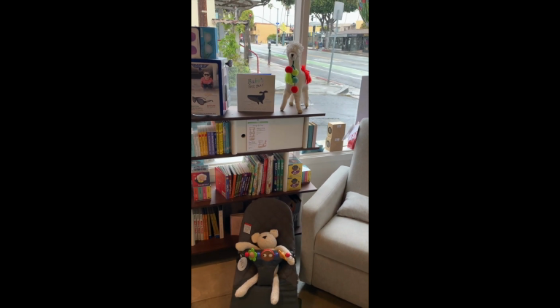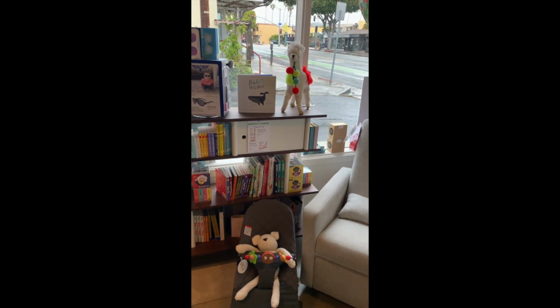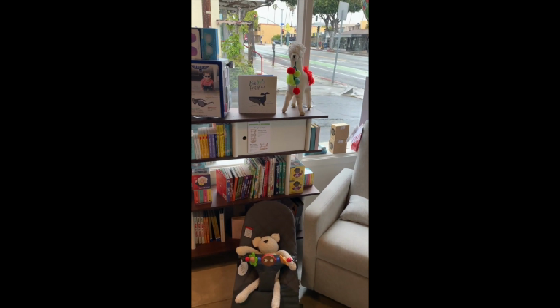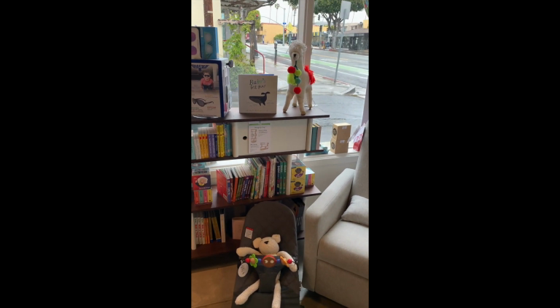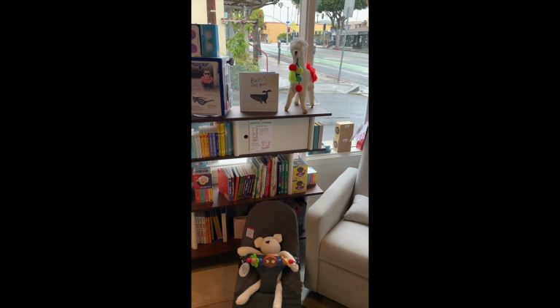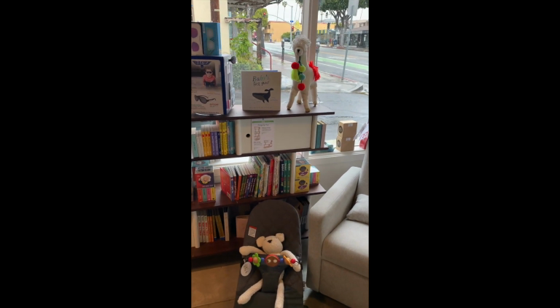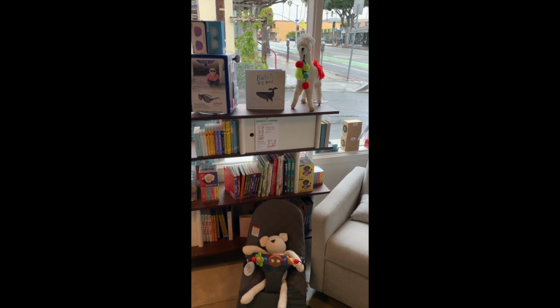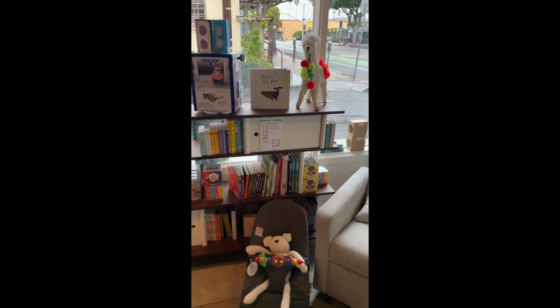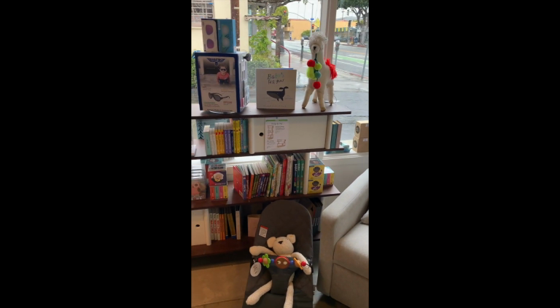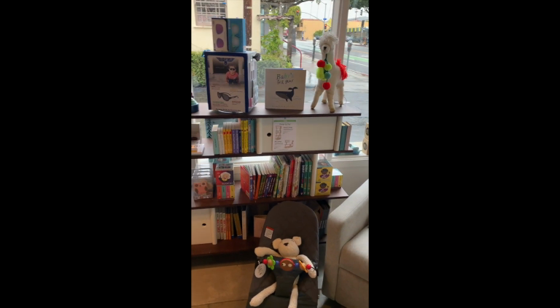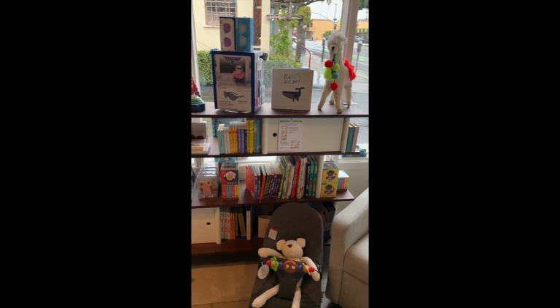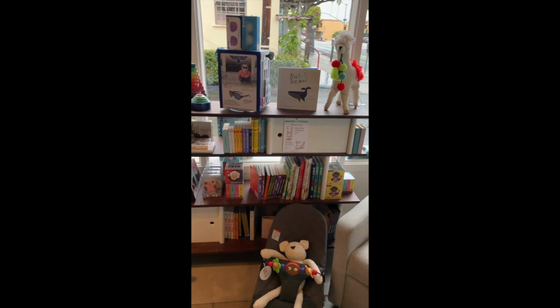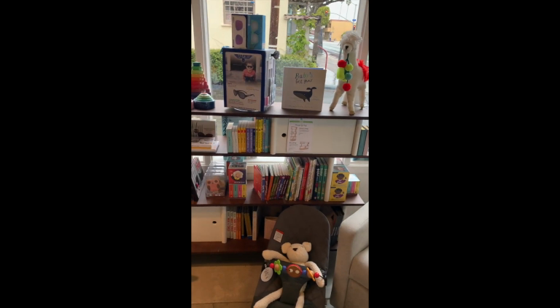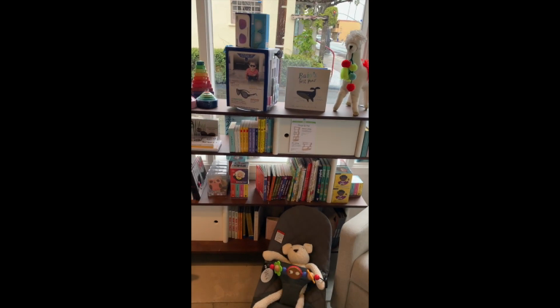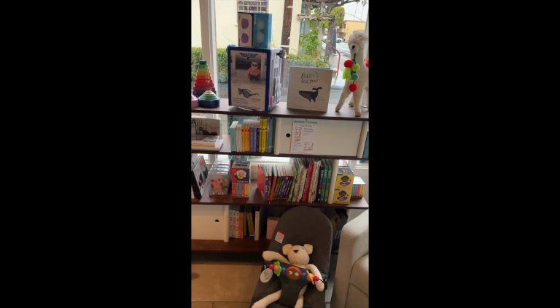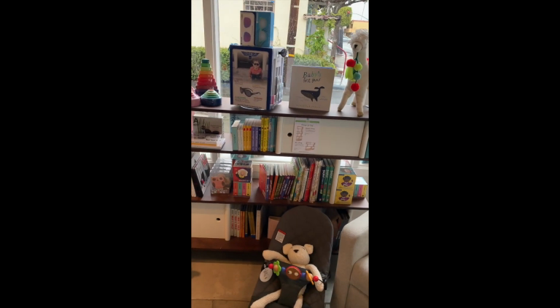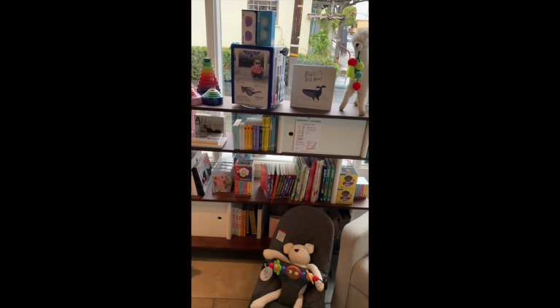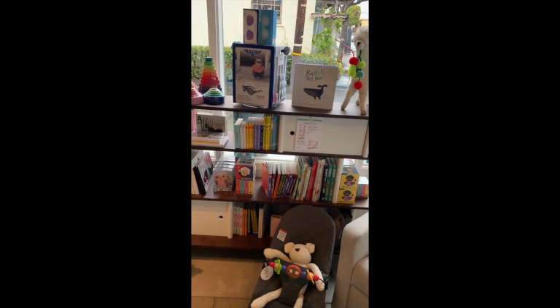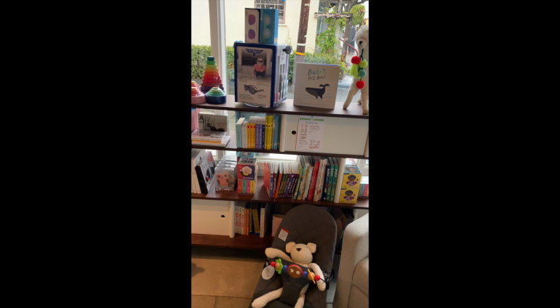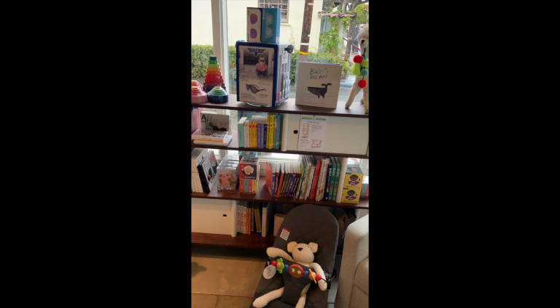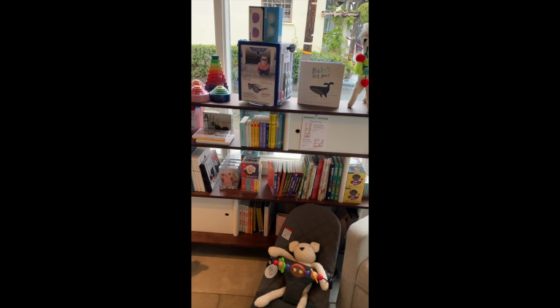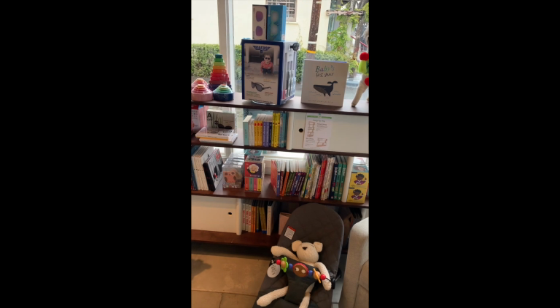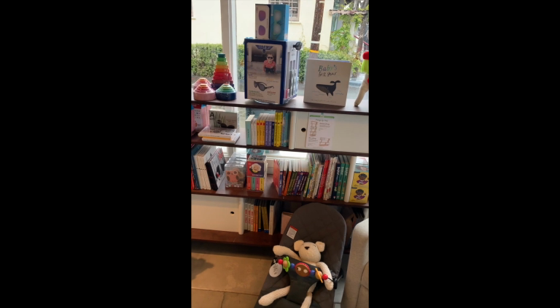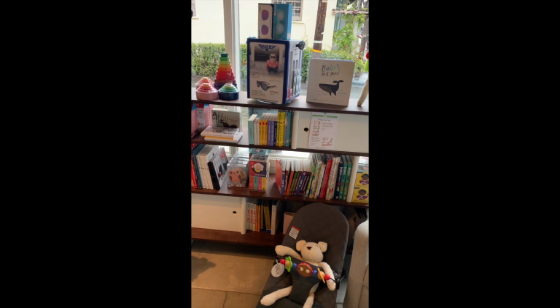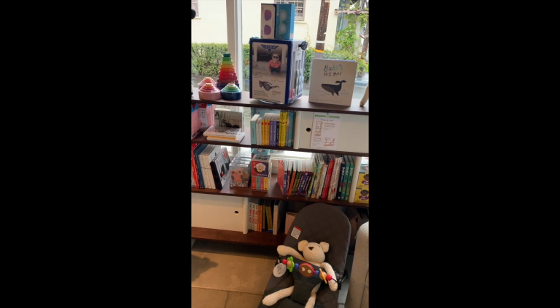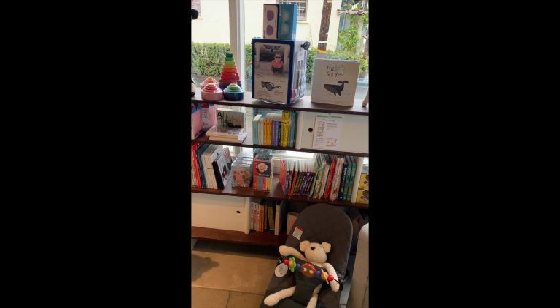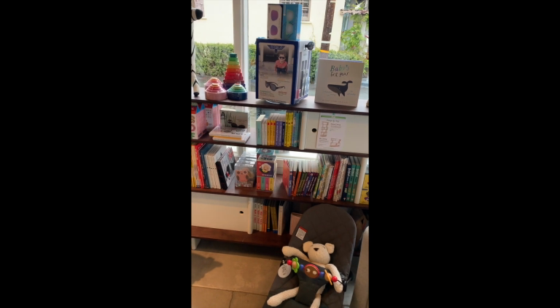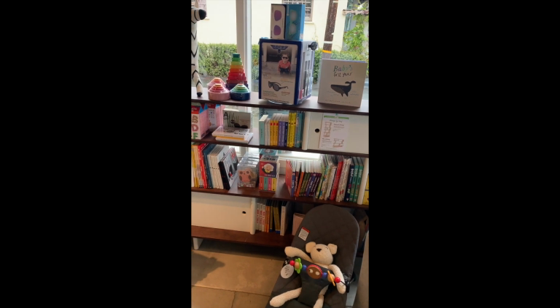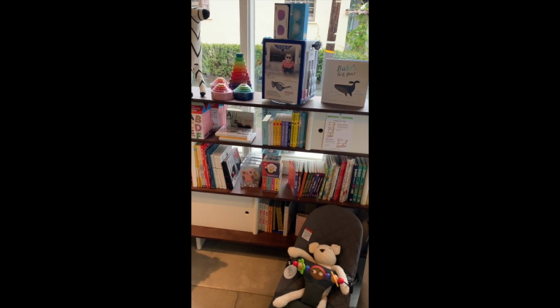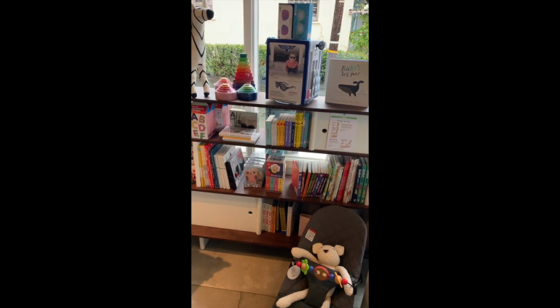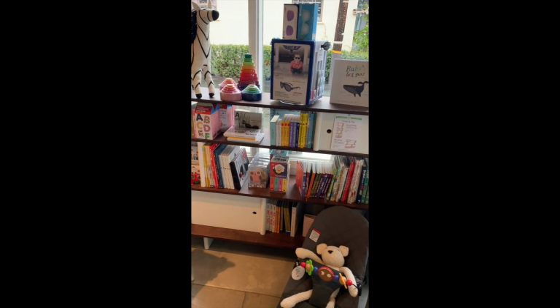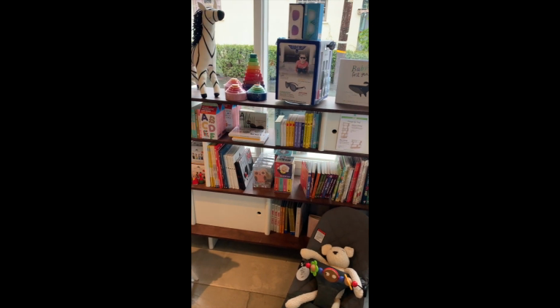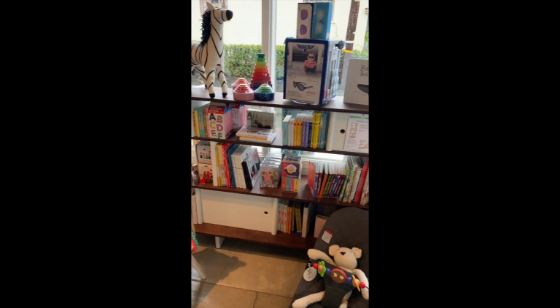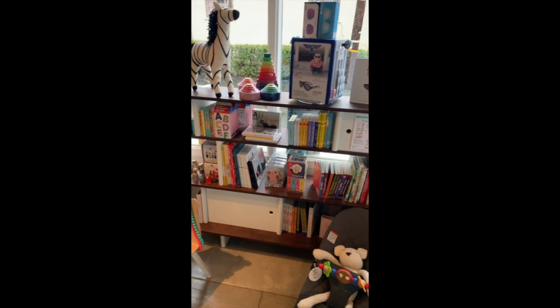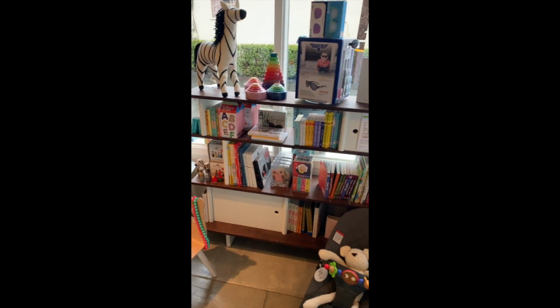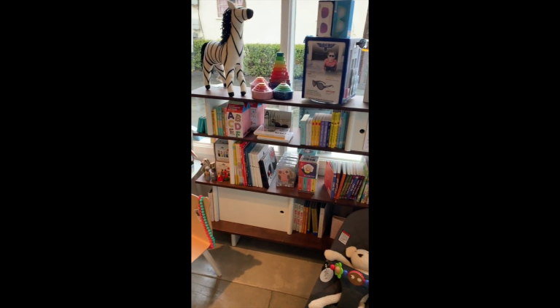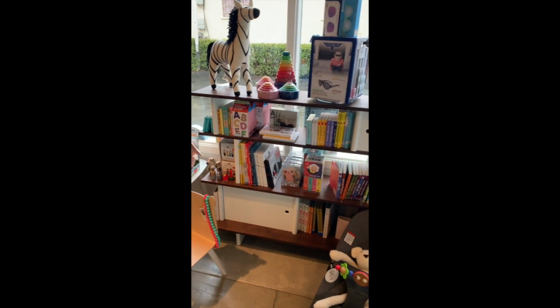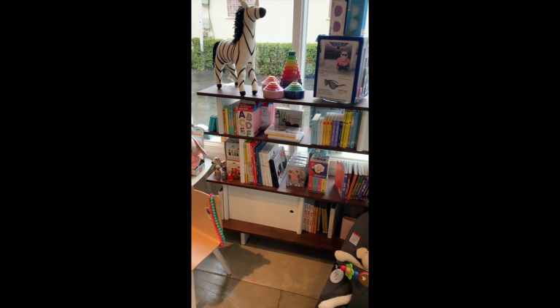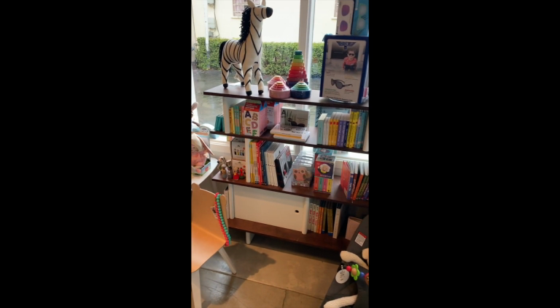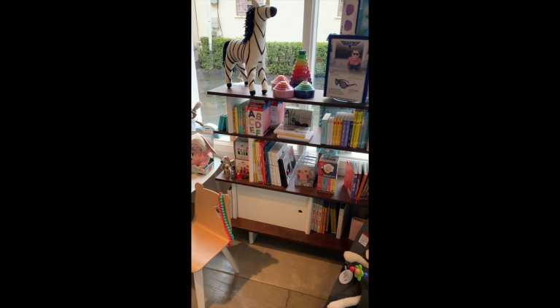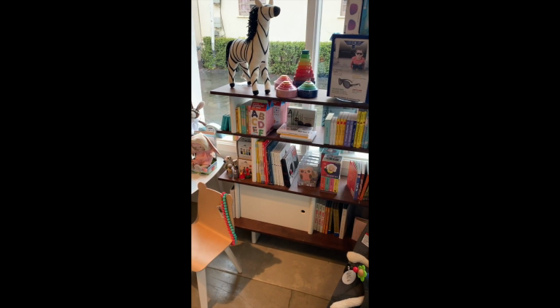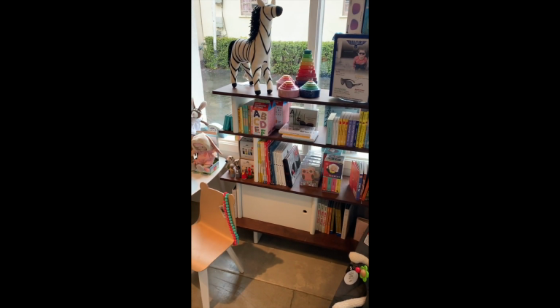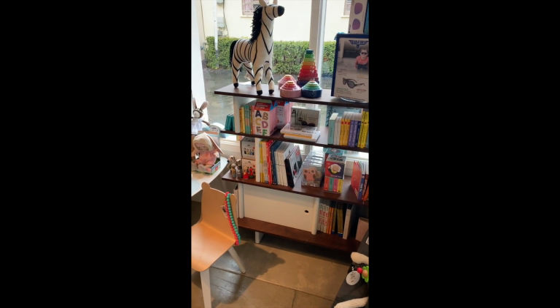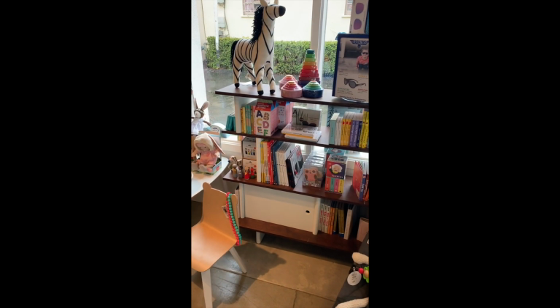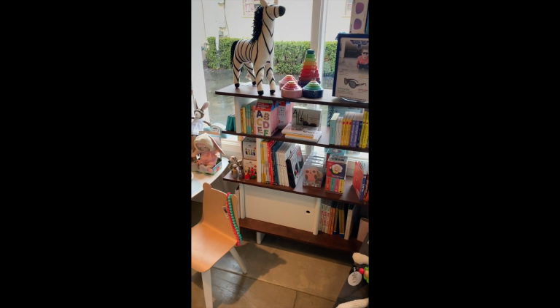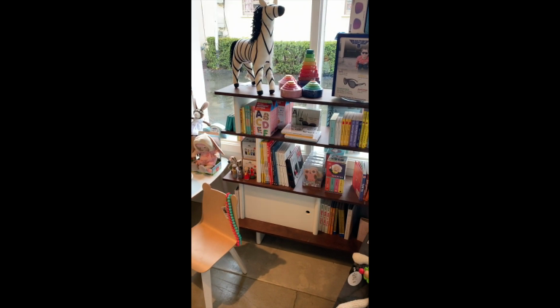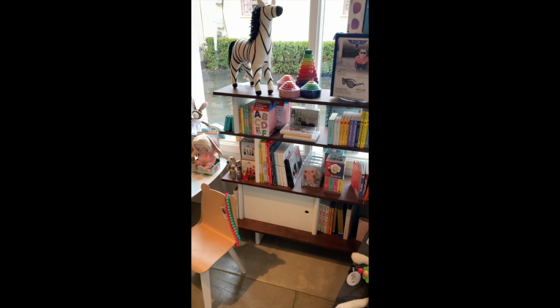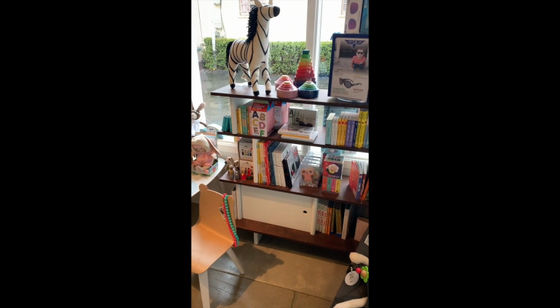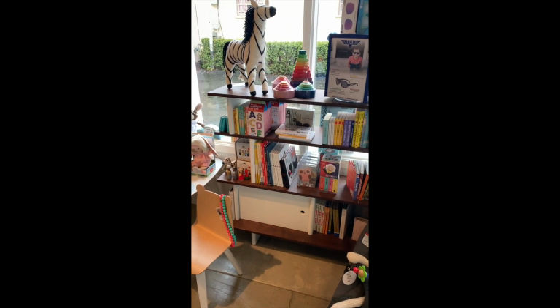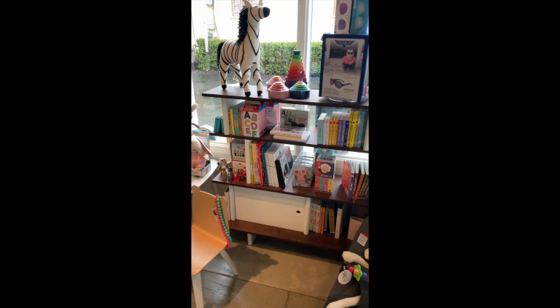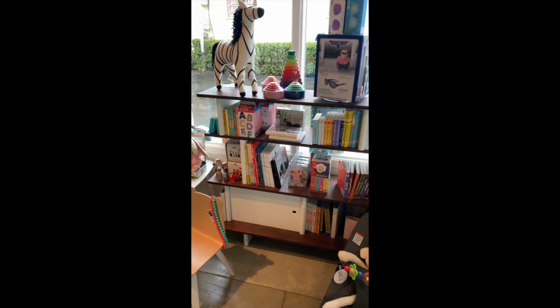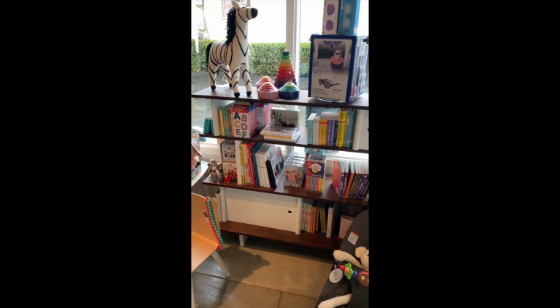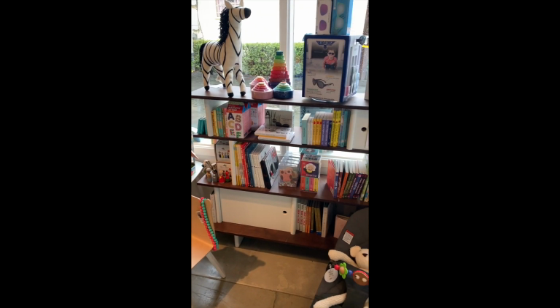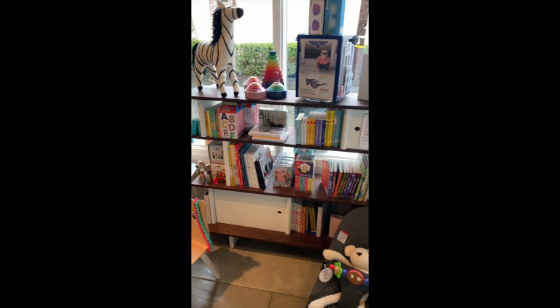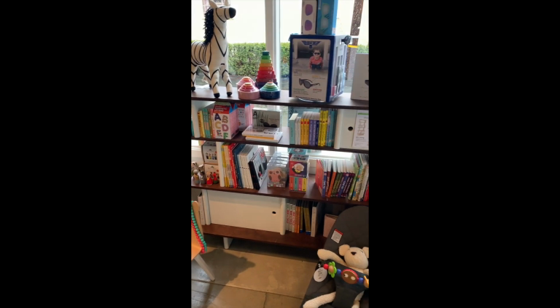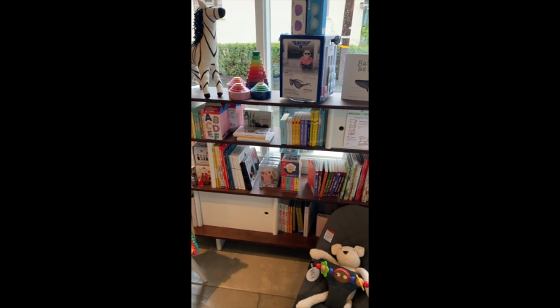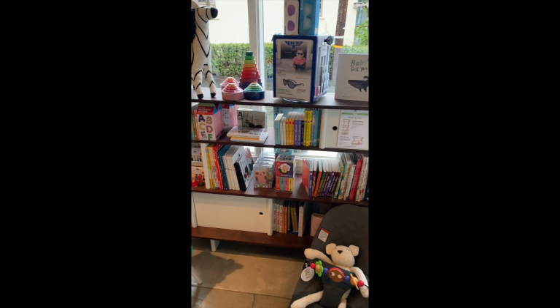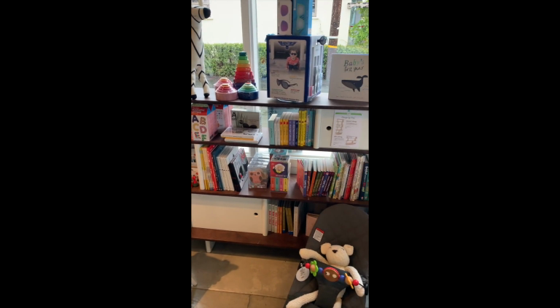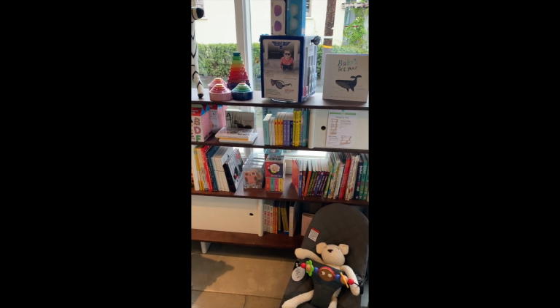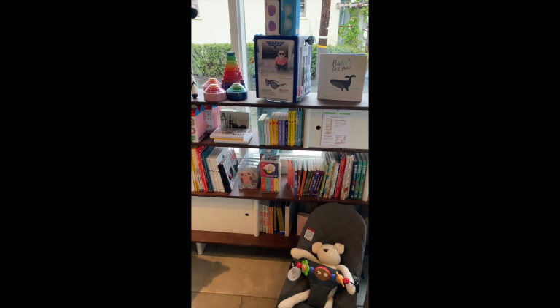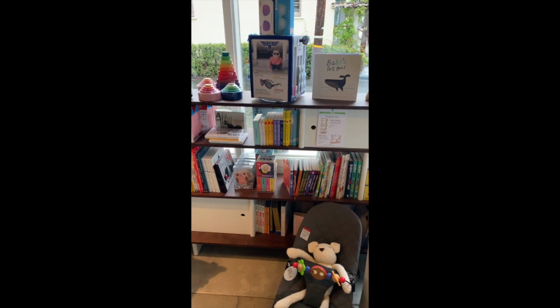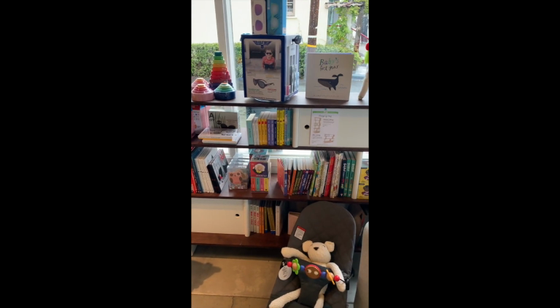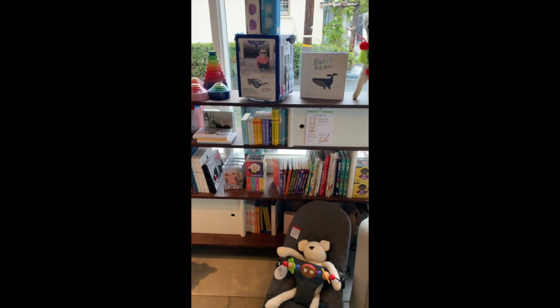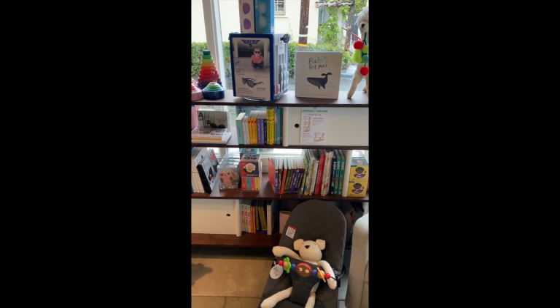And for everyone else, we have so many books. Since everyone's stuck at home right now, books are always a great thing to have in the house.